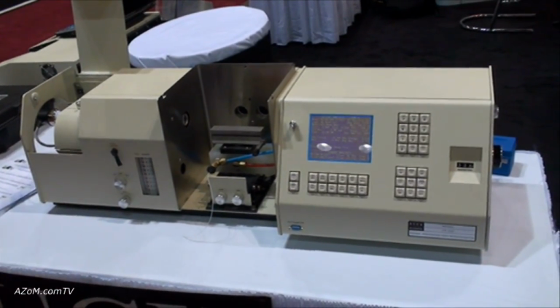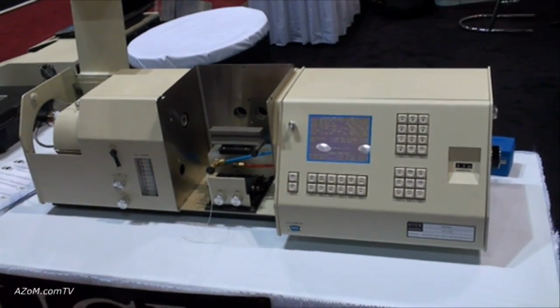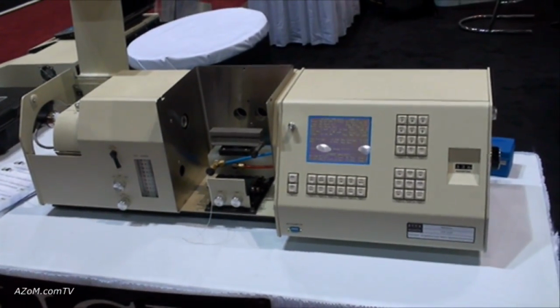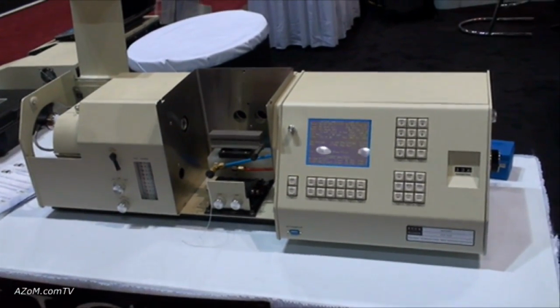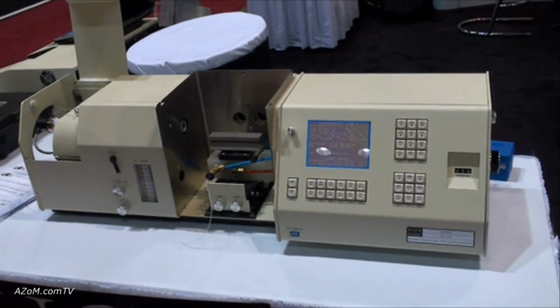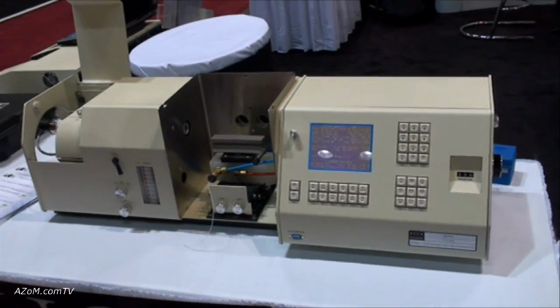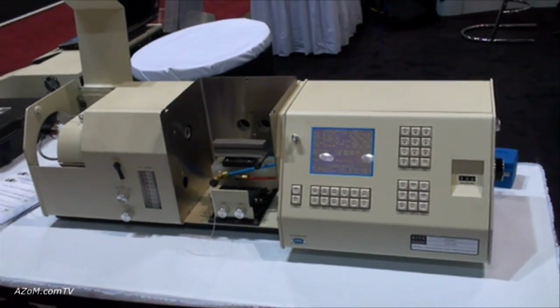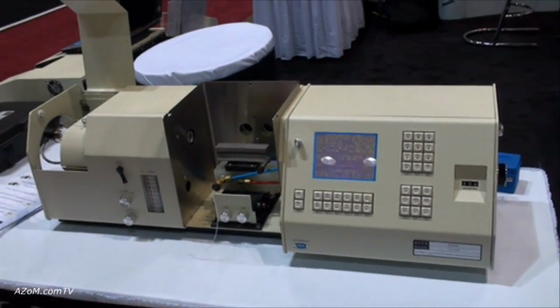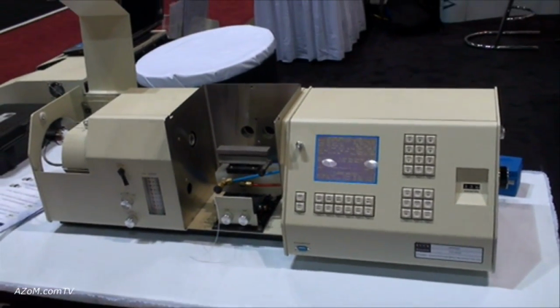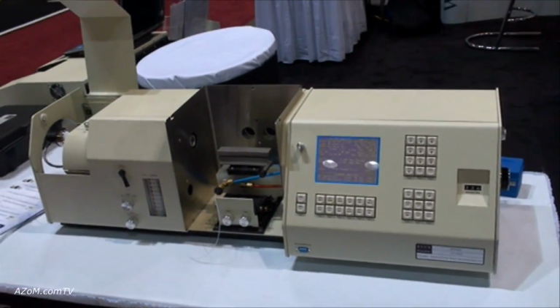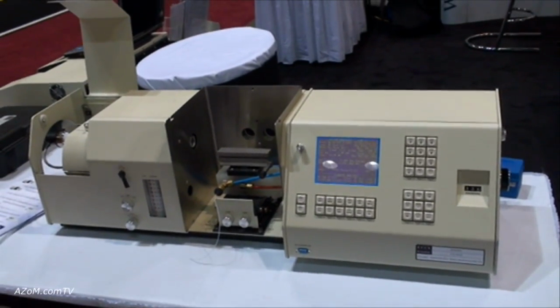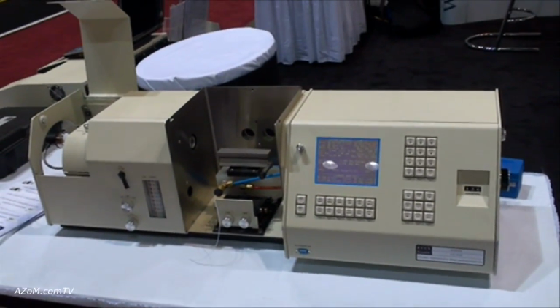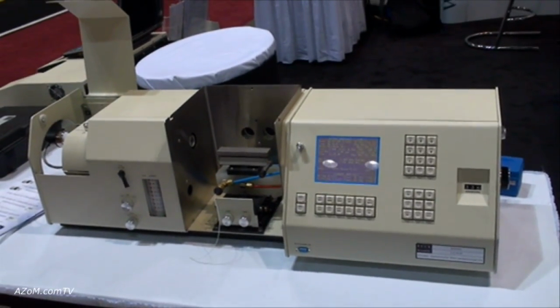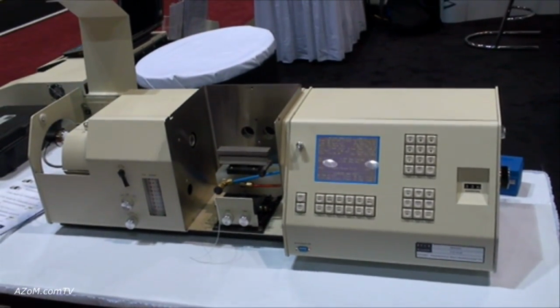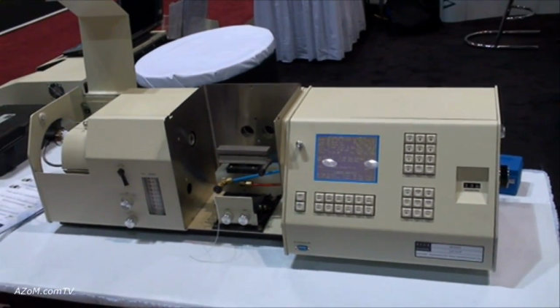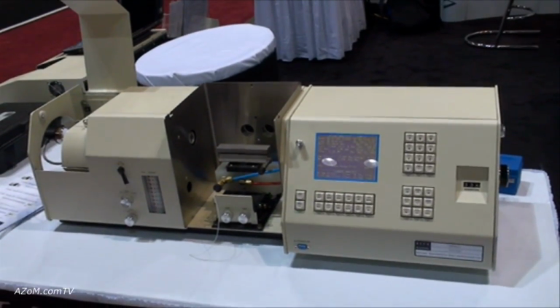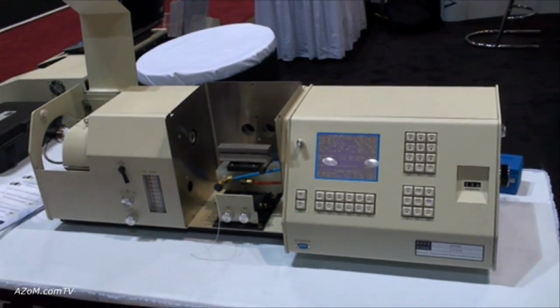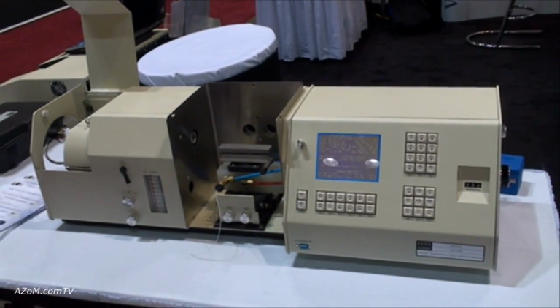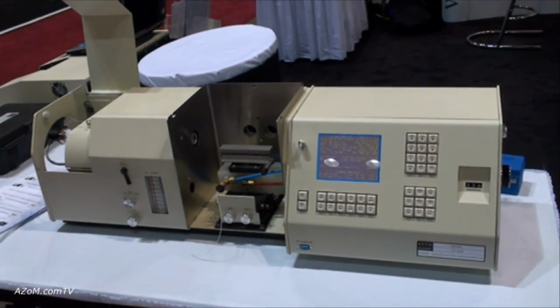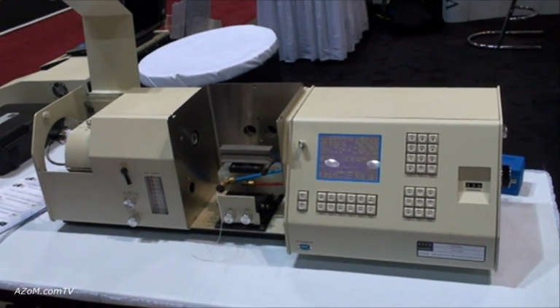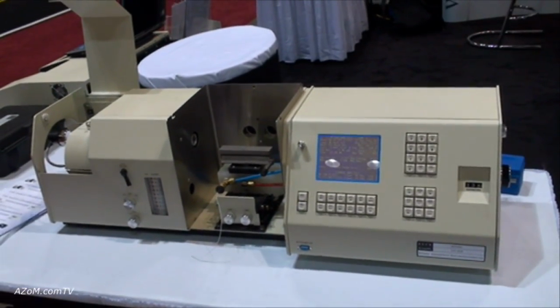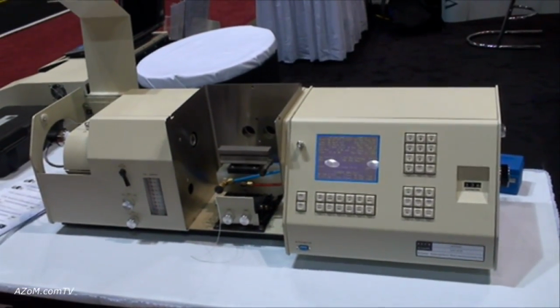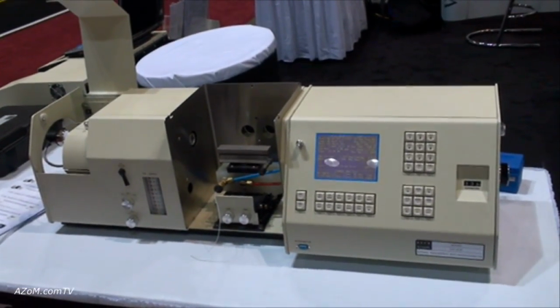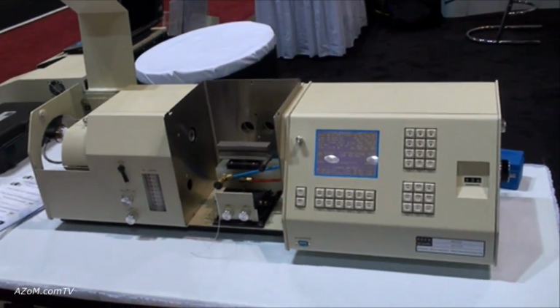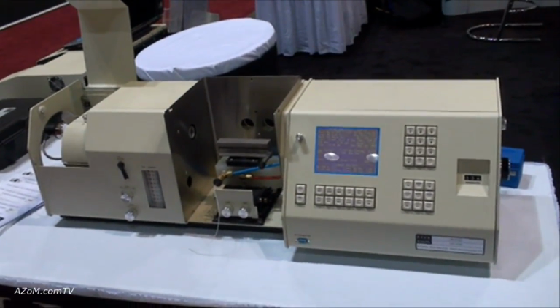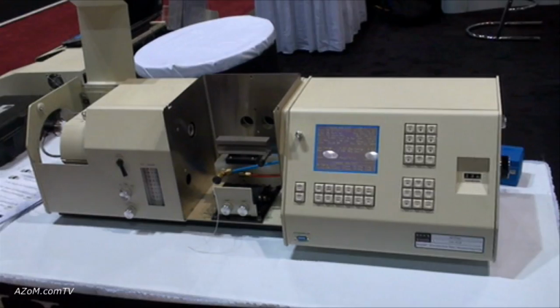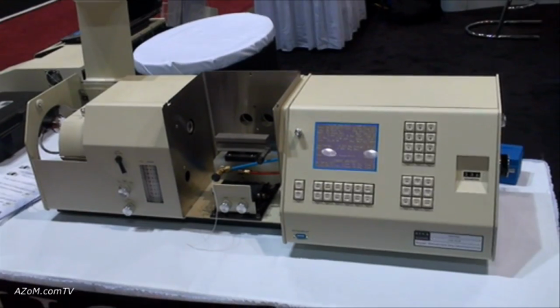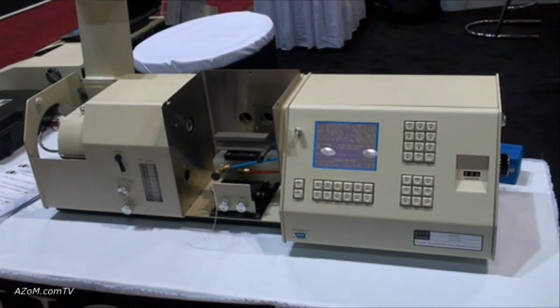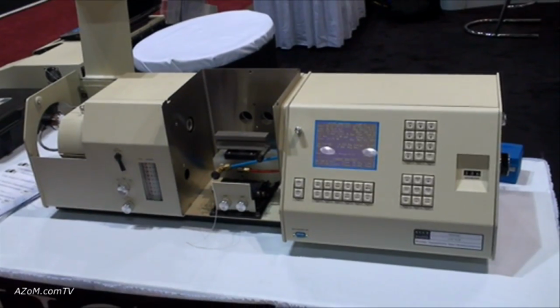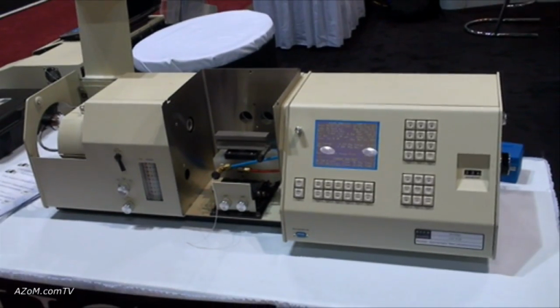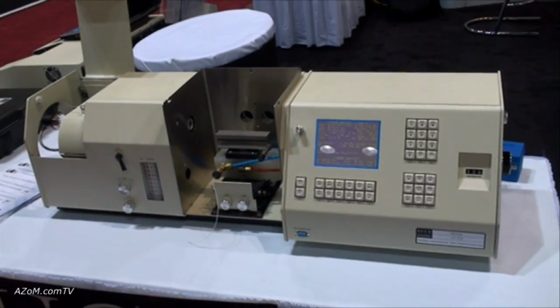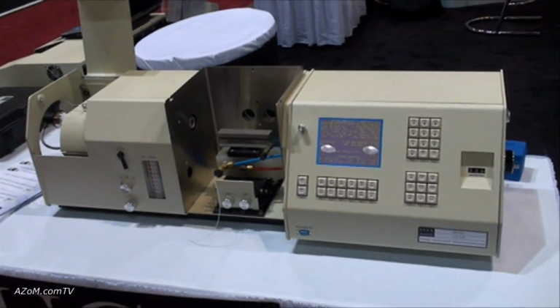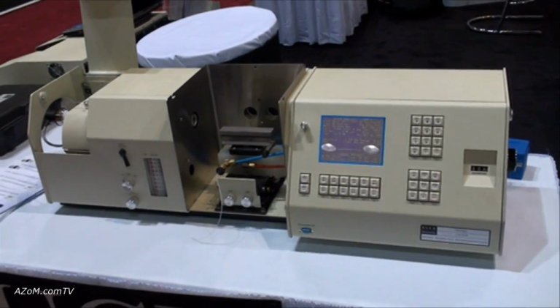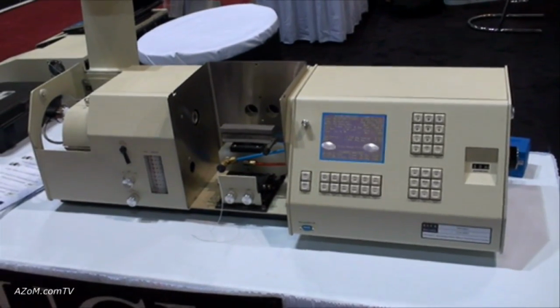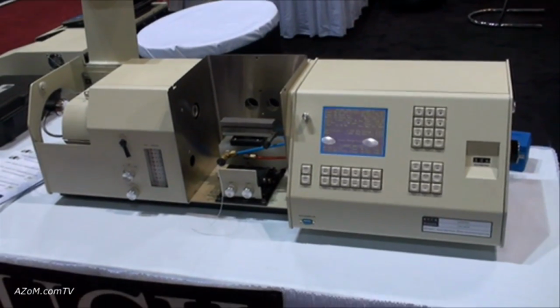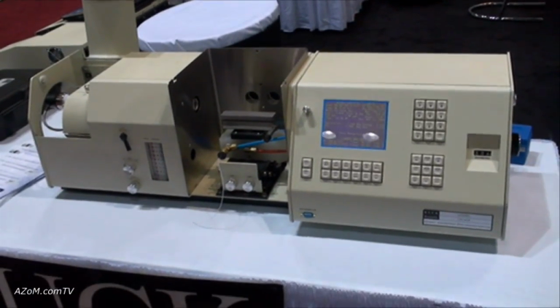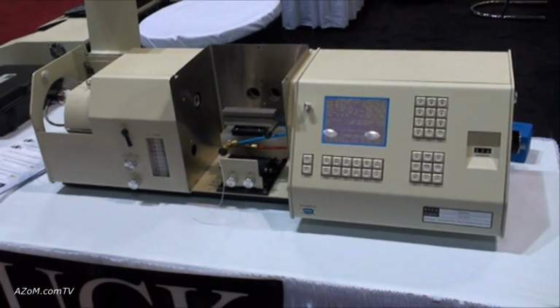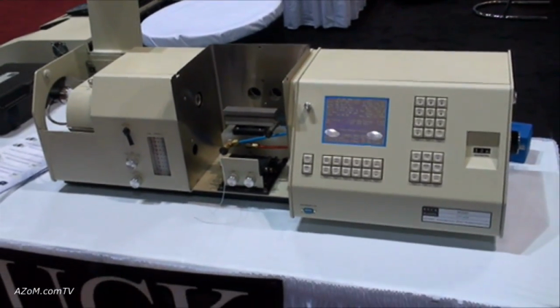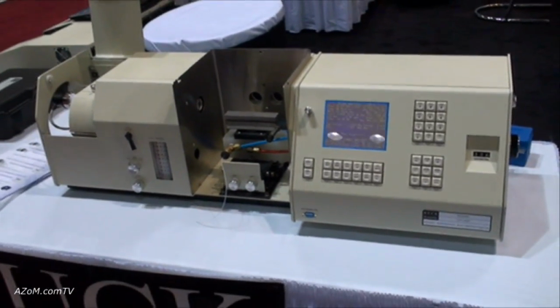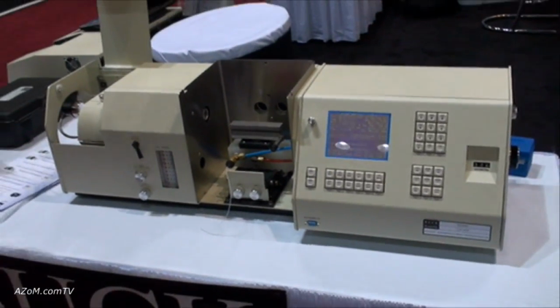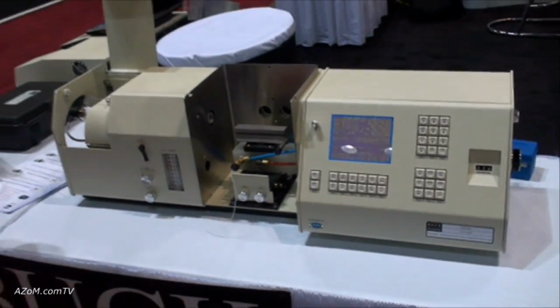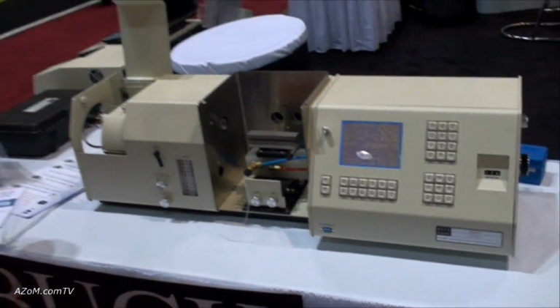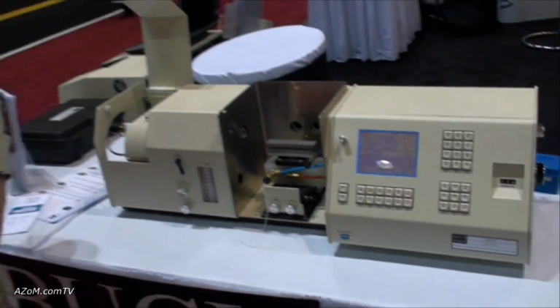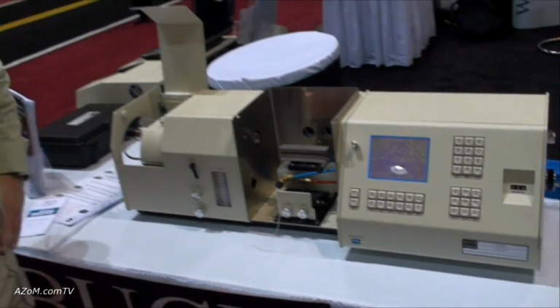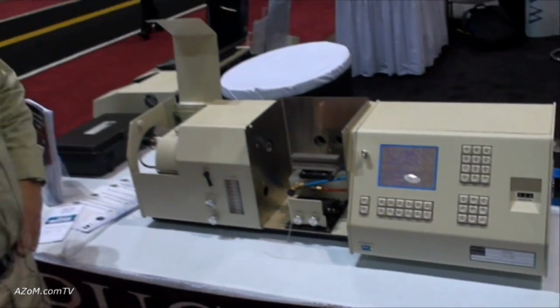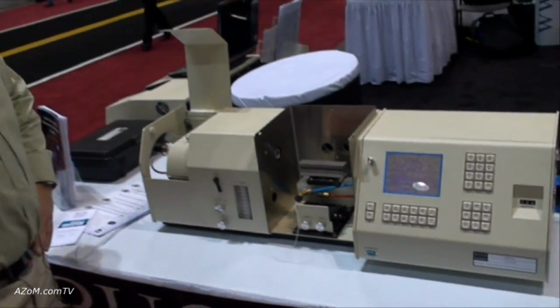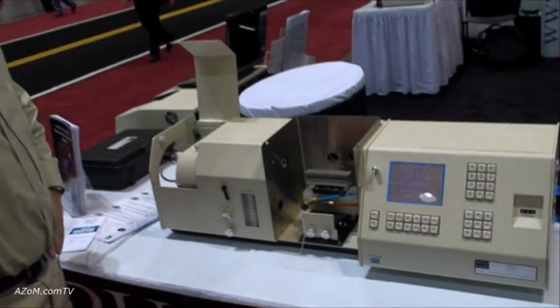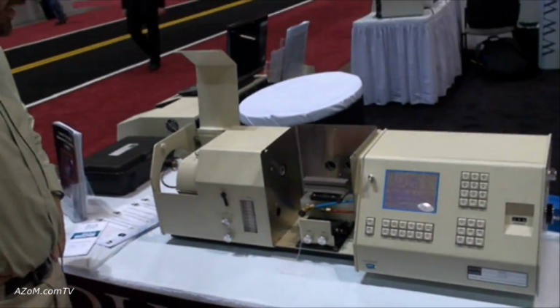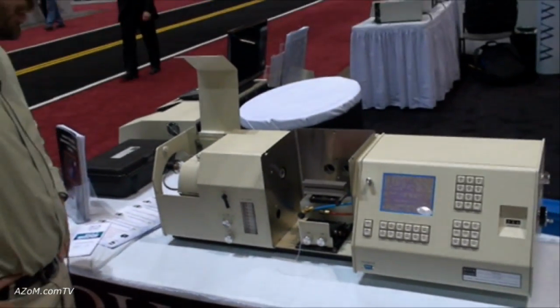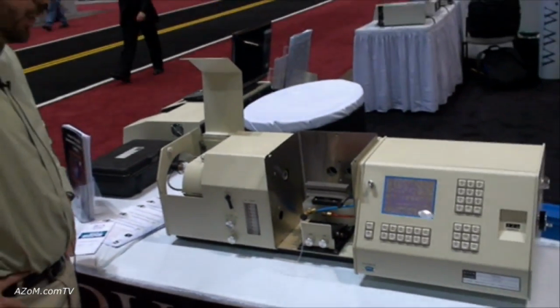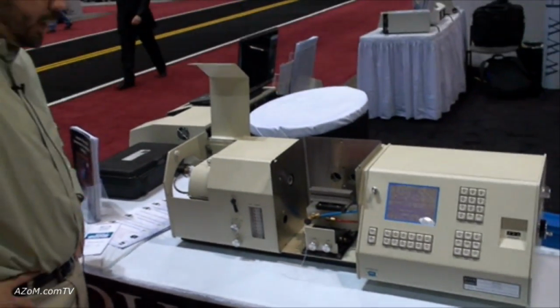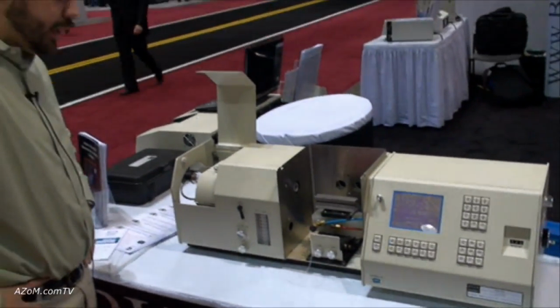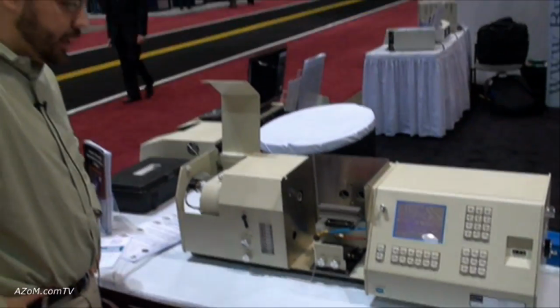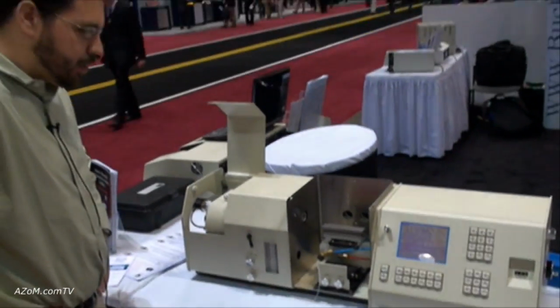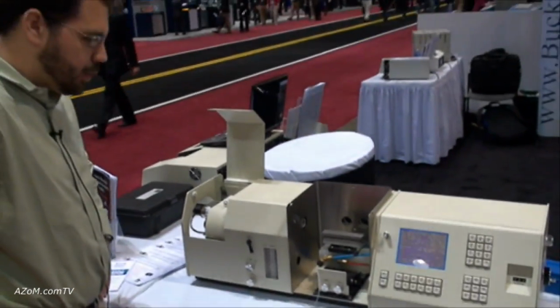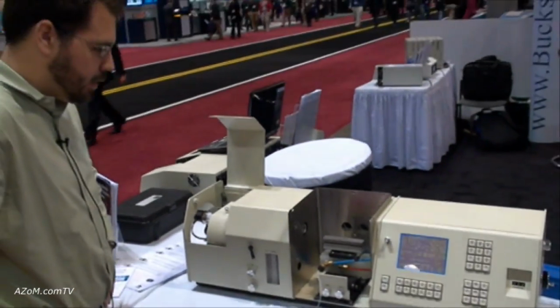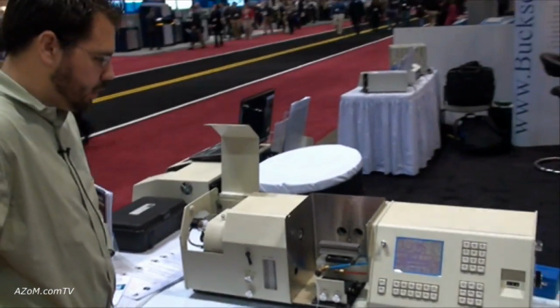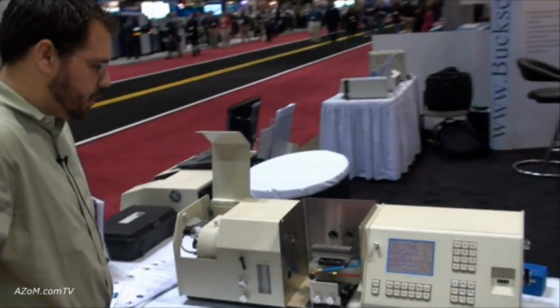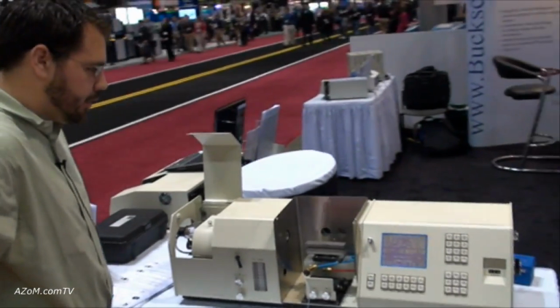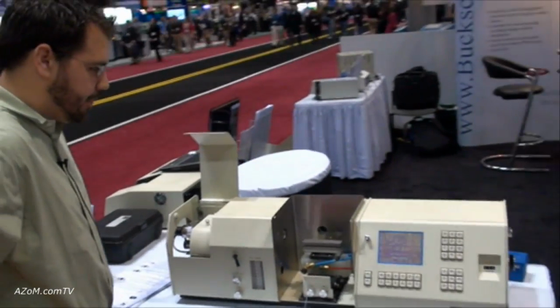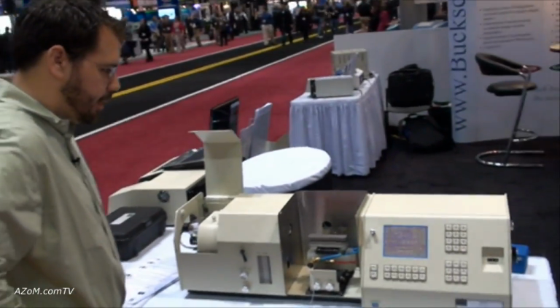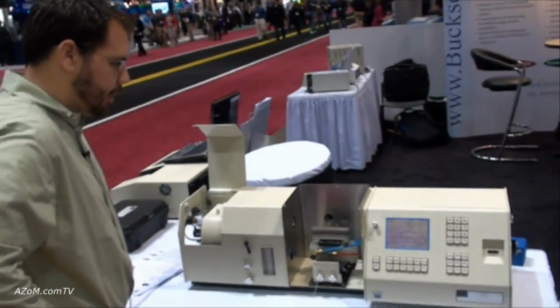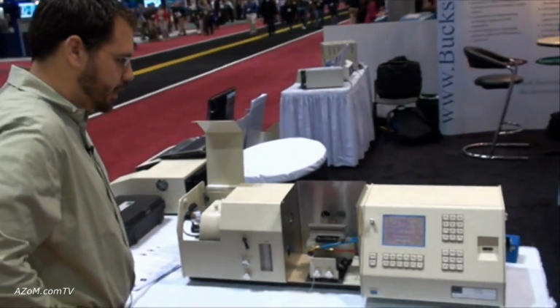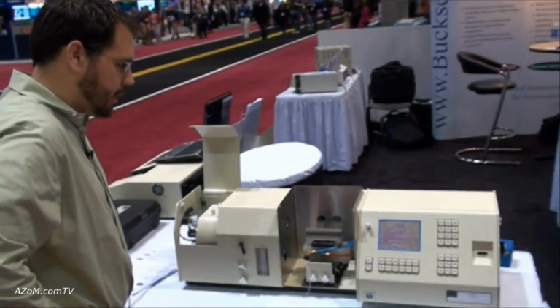So it's a fairly rugged sort of machine that's good for quality control — that type of application? Absolutely. Teaching and quality control are very good applications.